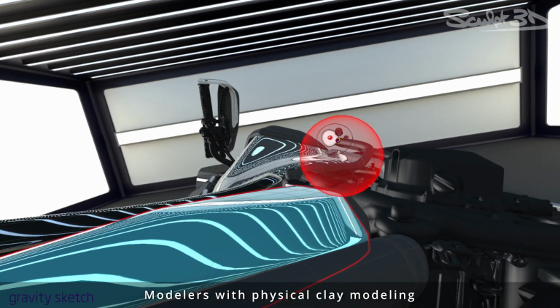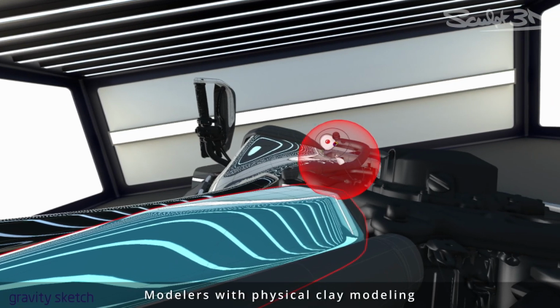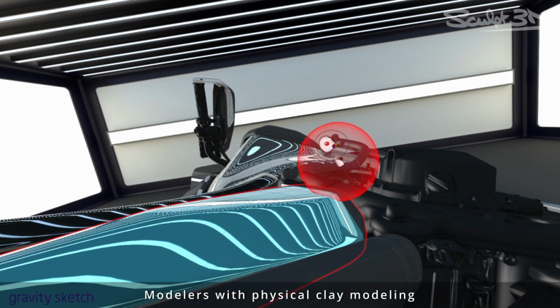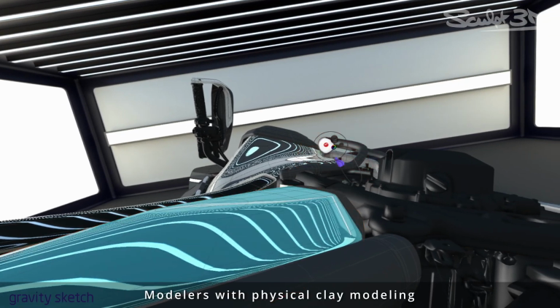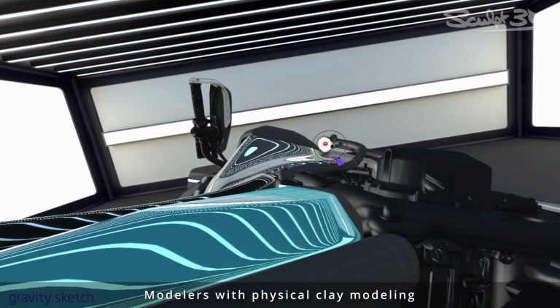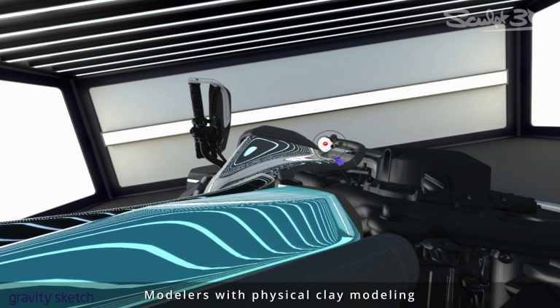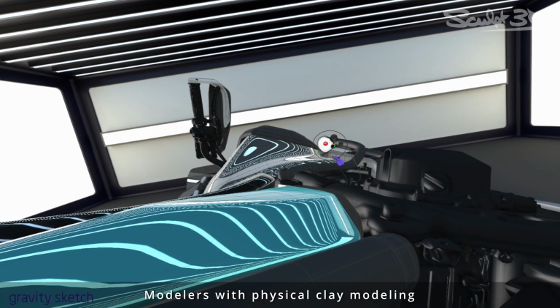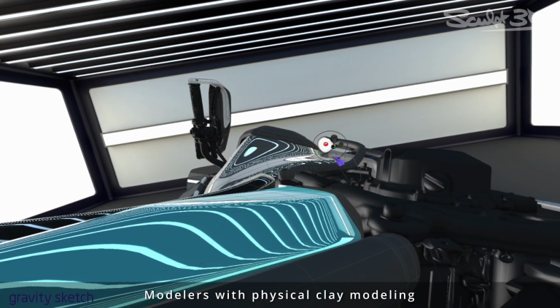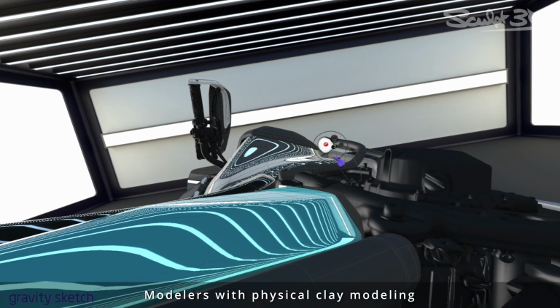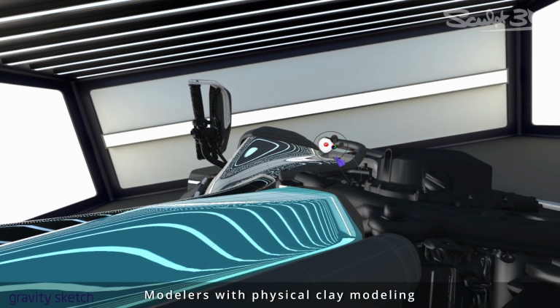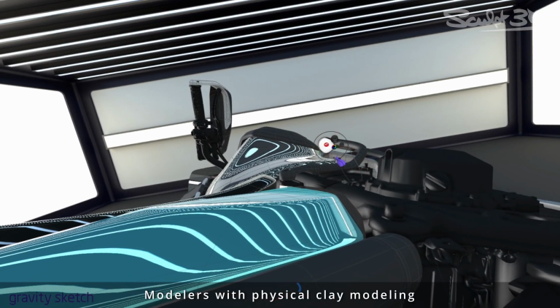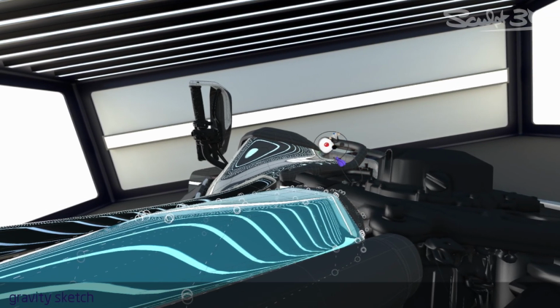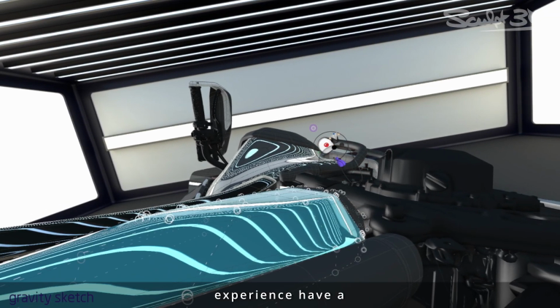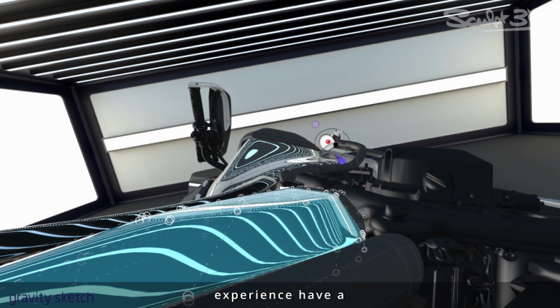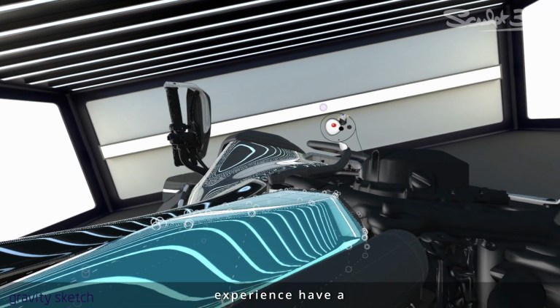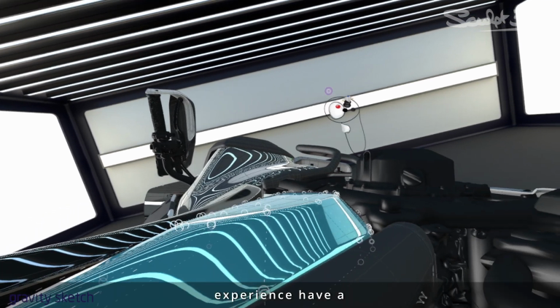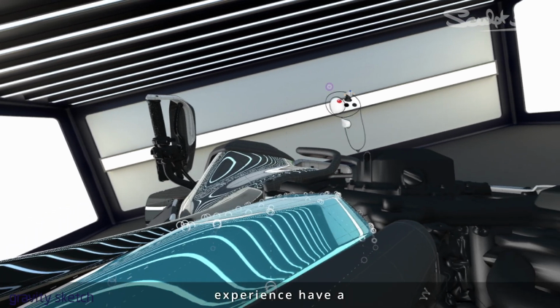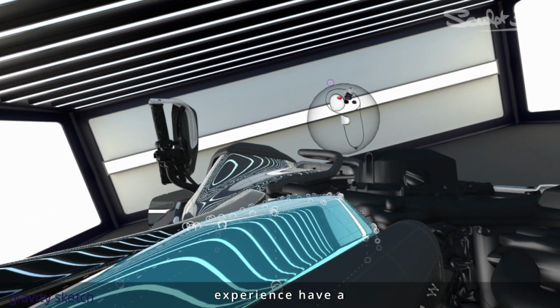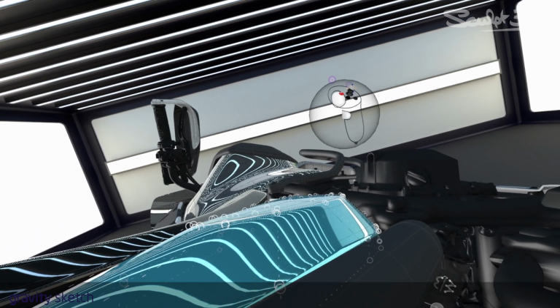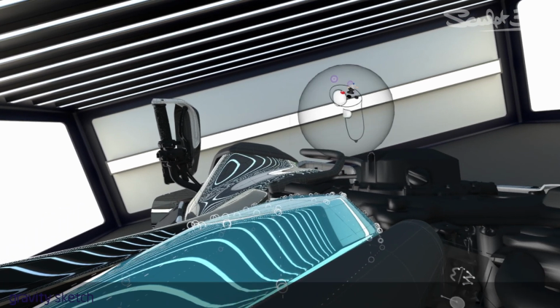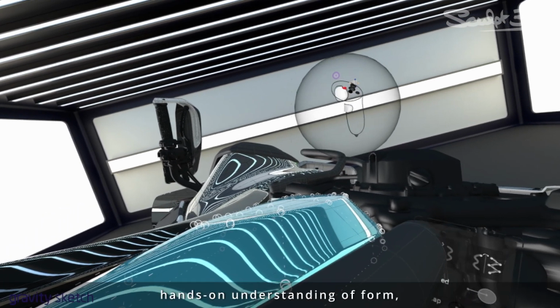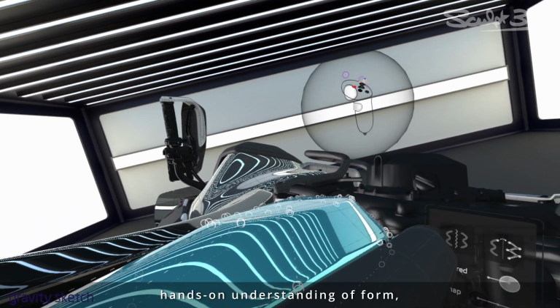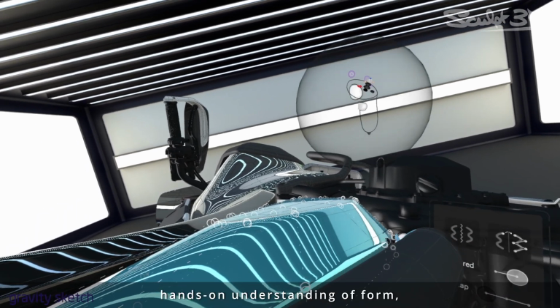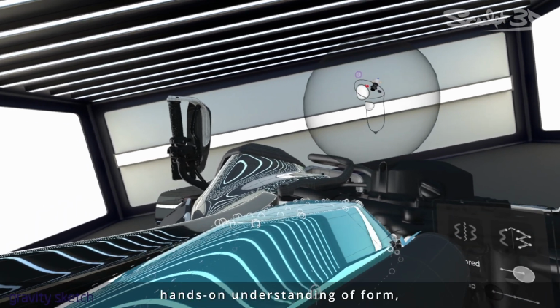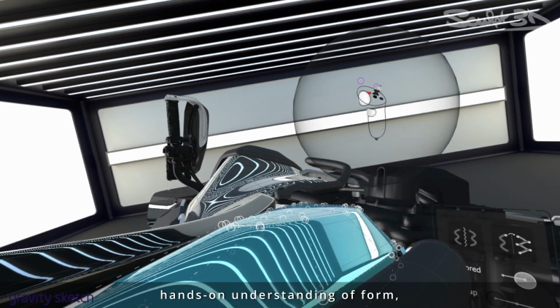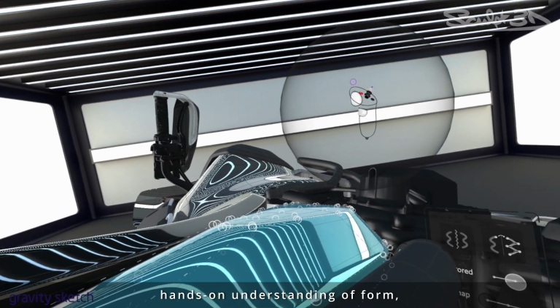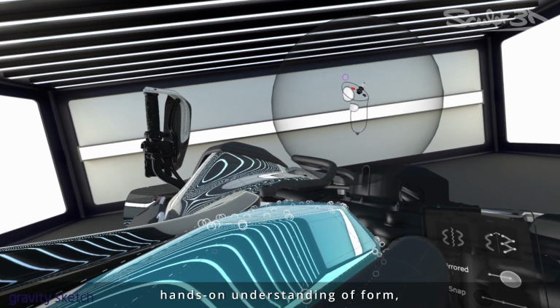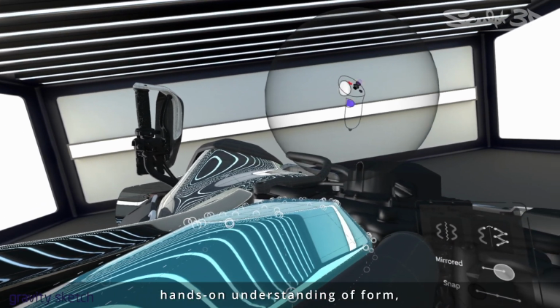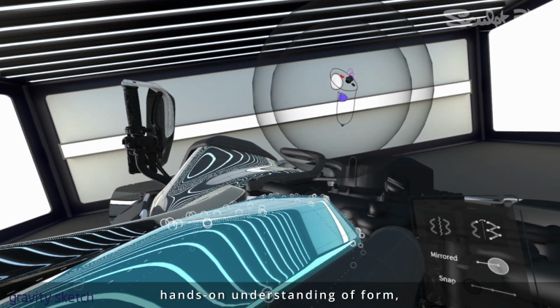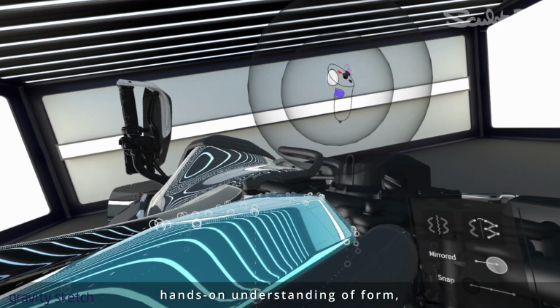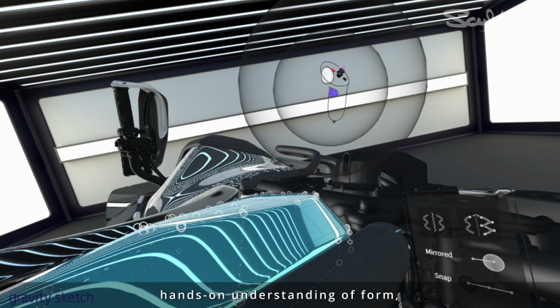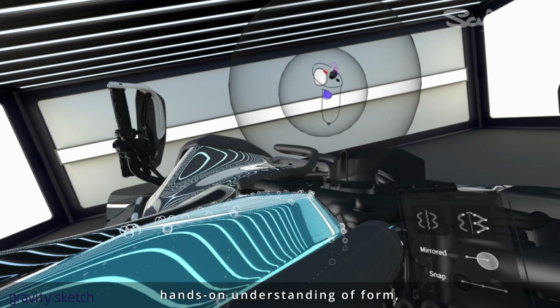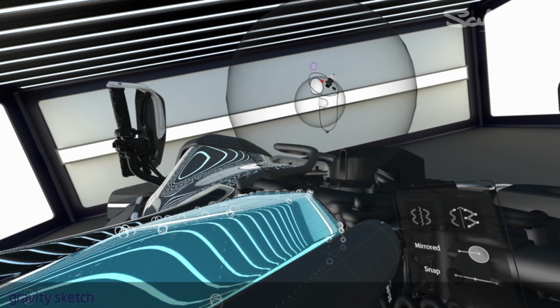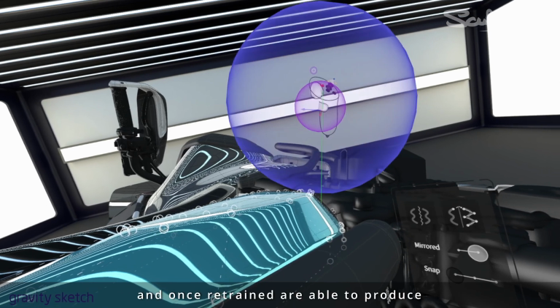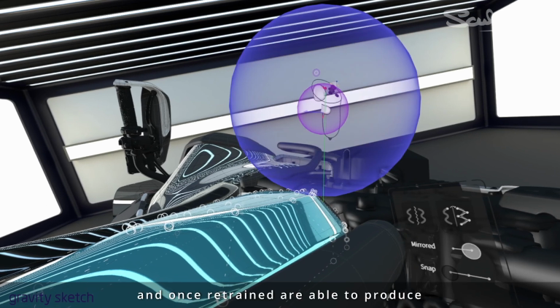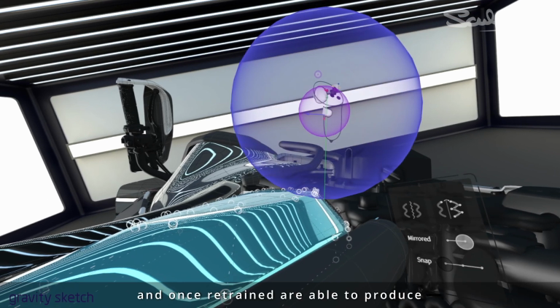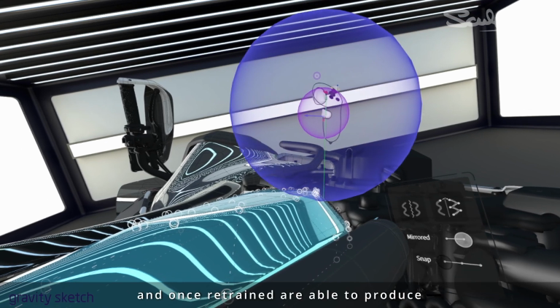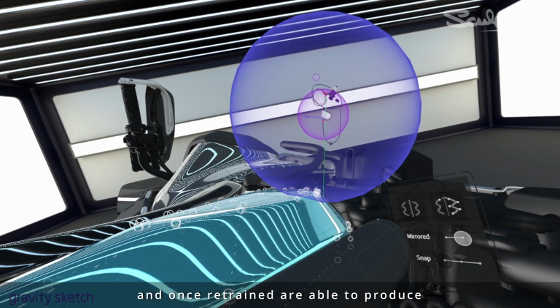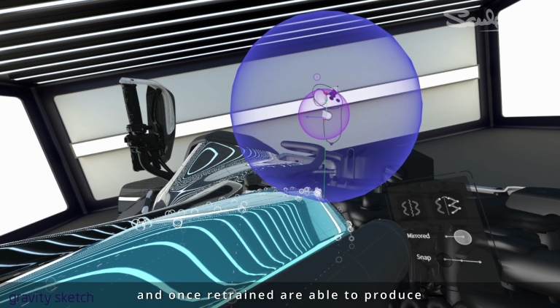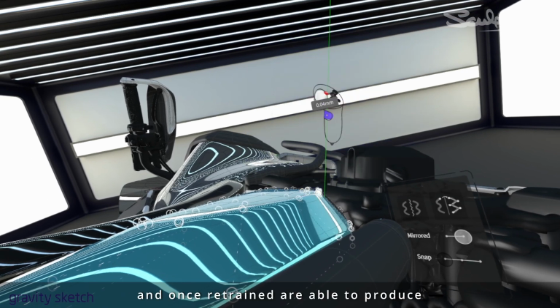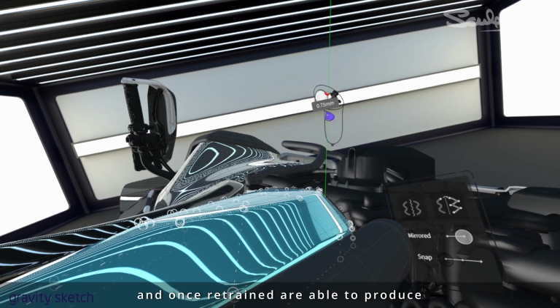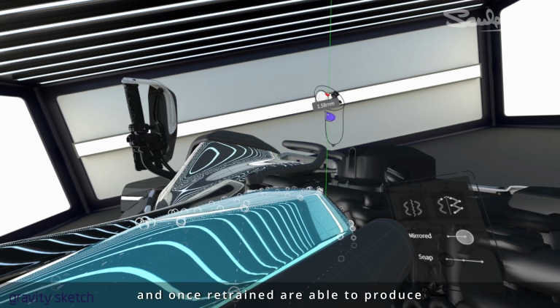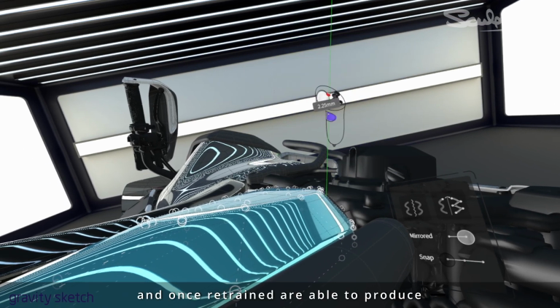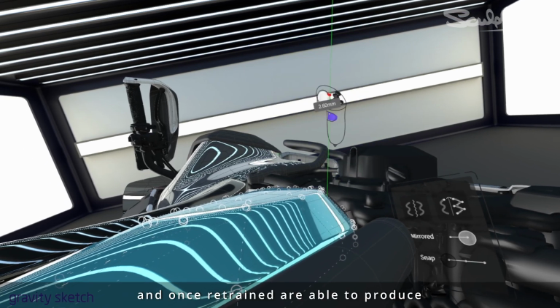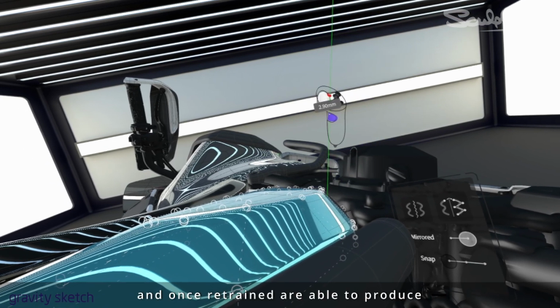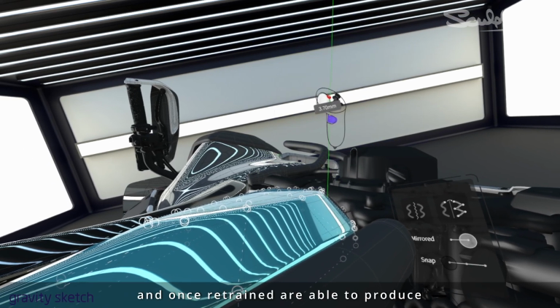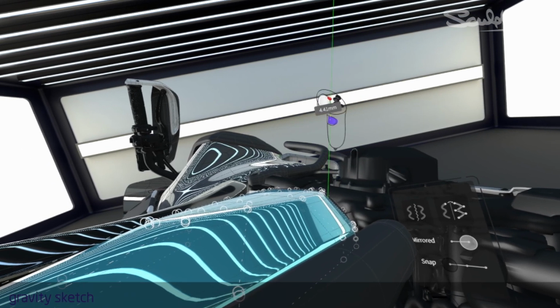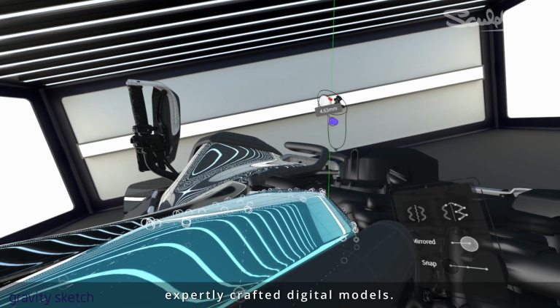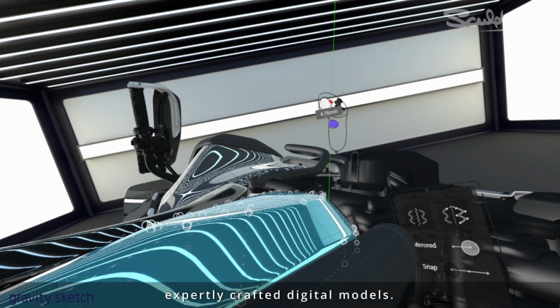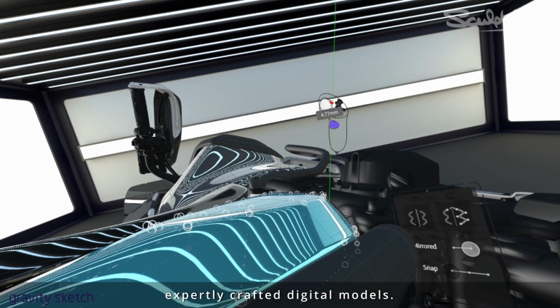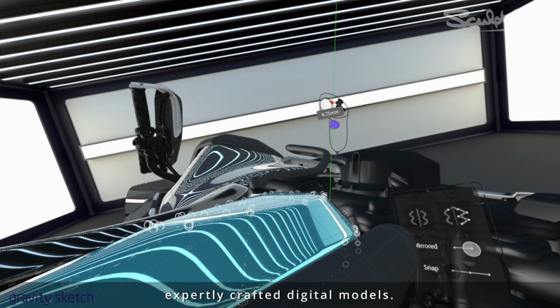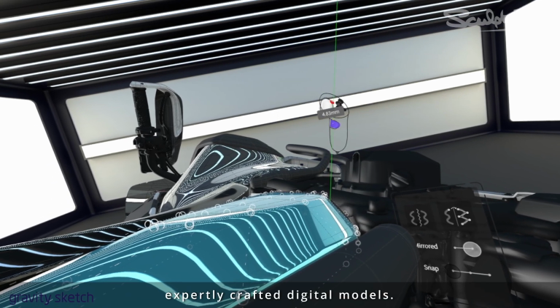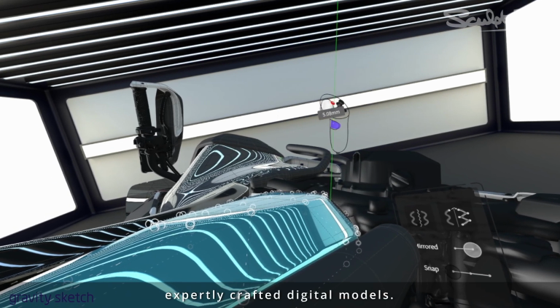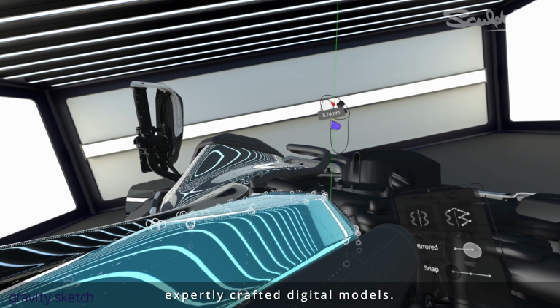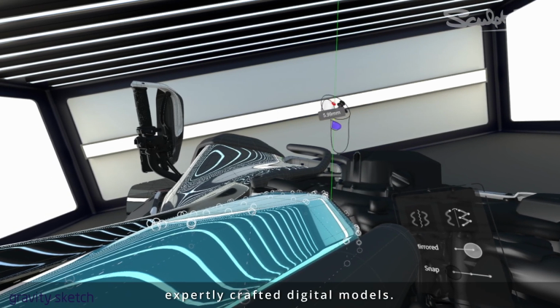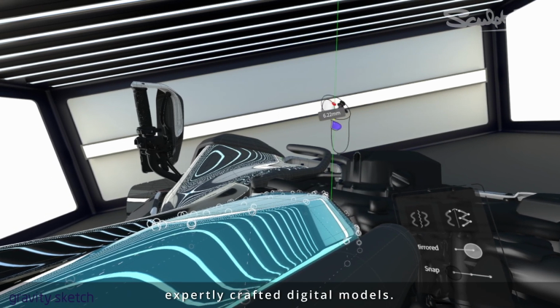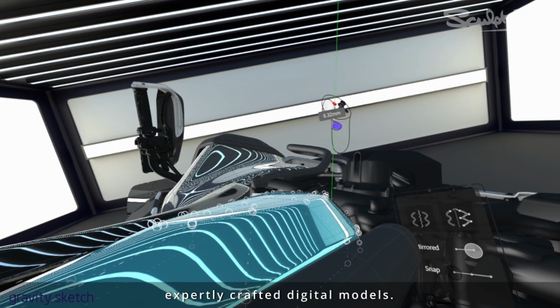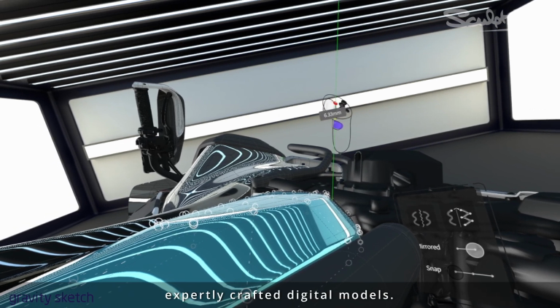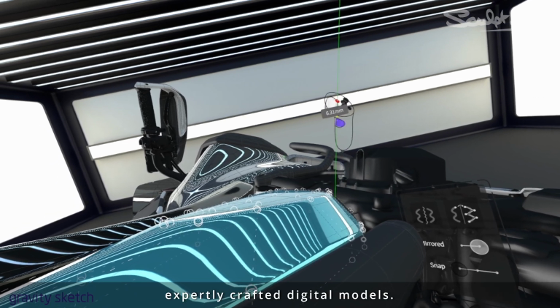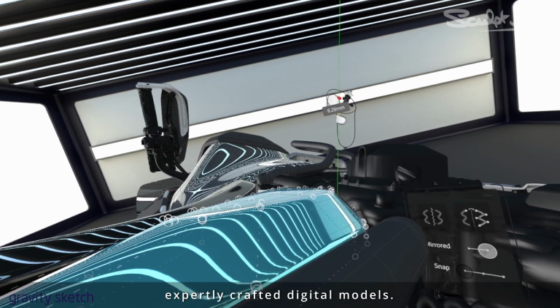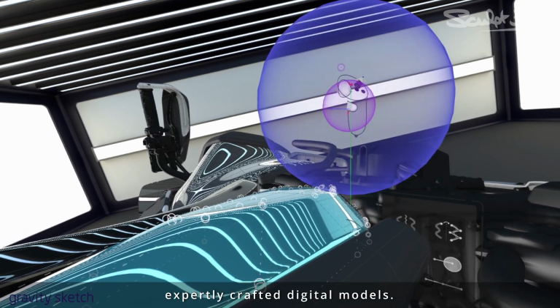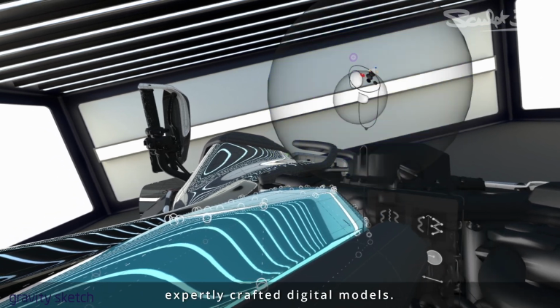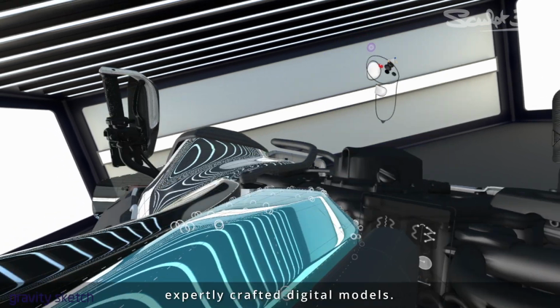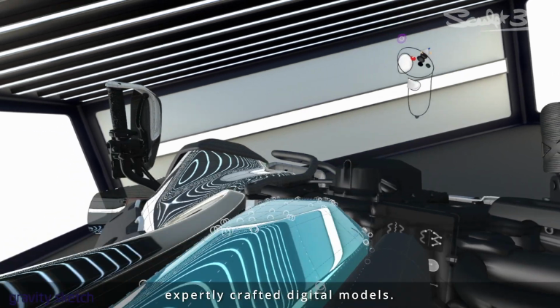Modelers with physical clay modeling experience have a hands-on understanding of form and, once retrained, are able to produce expertly crafted digital models.